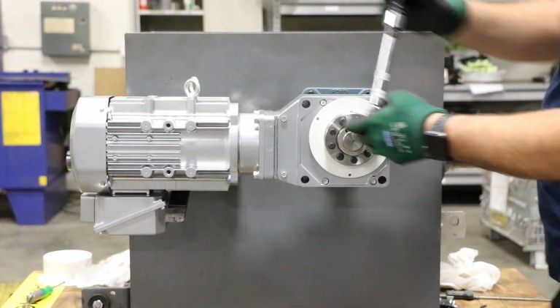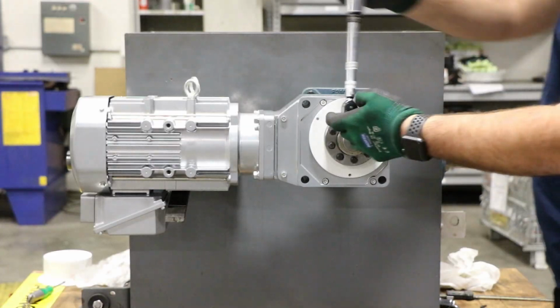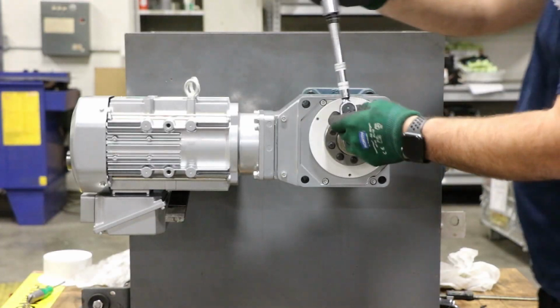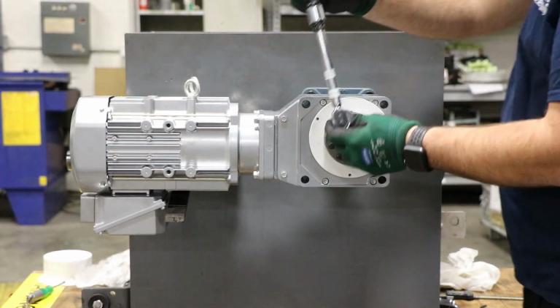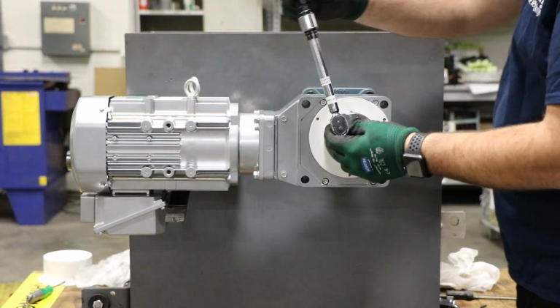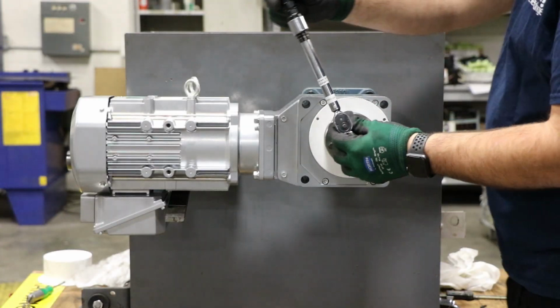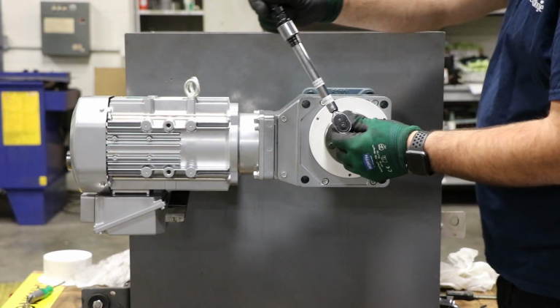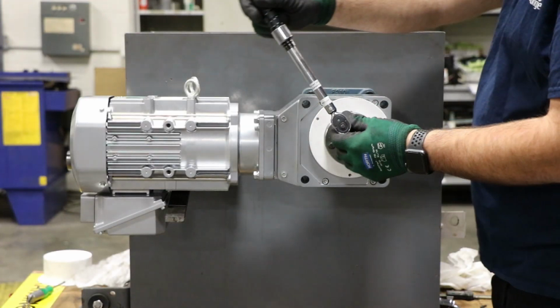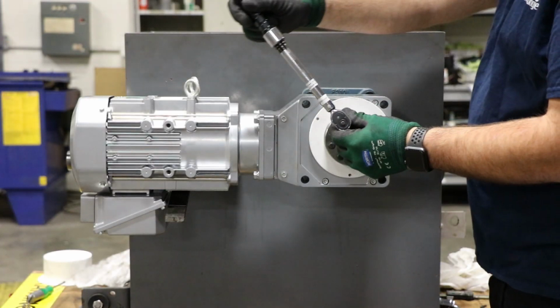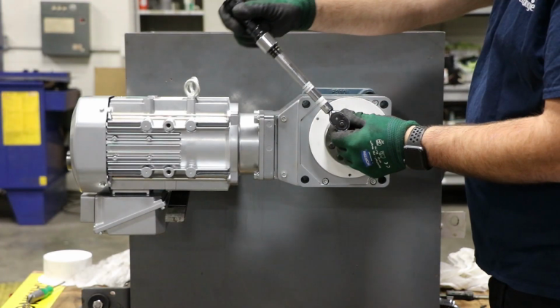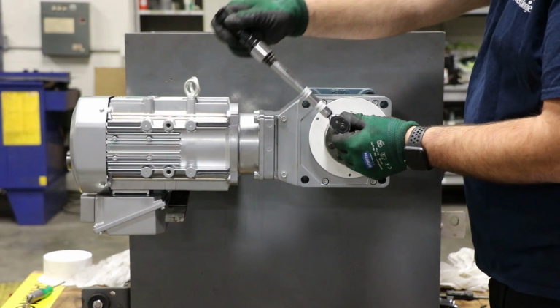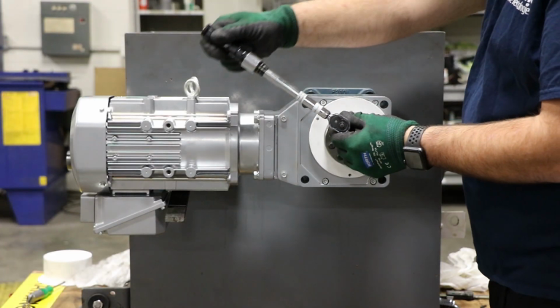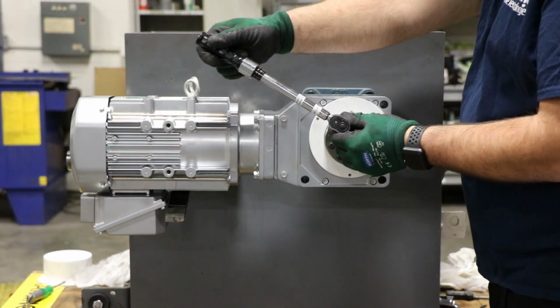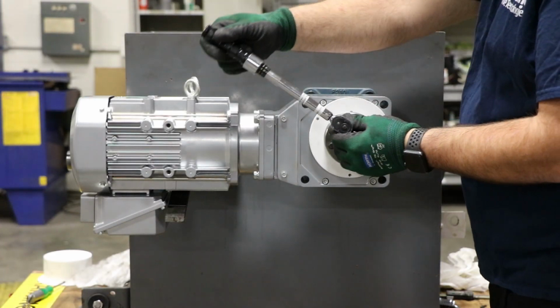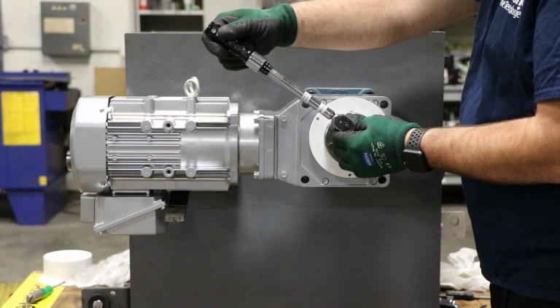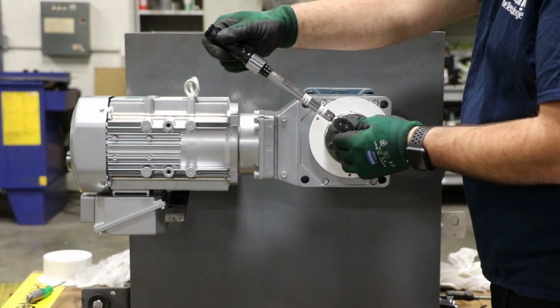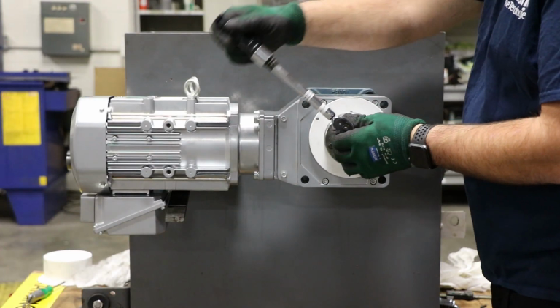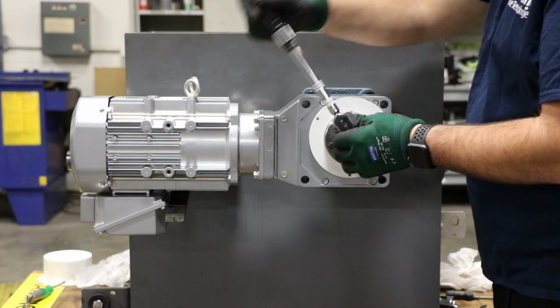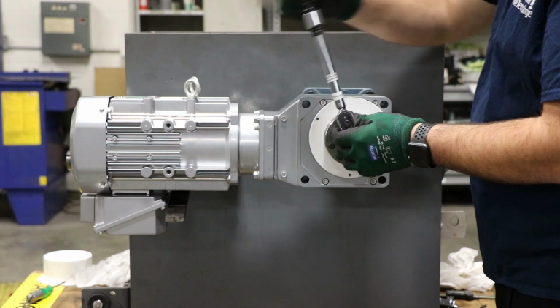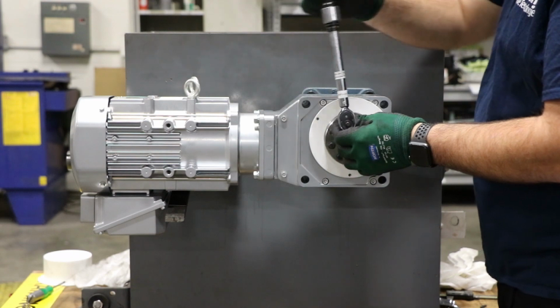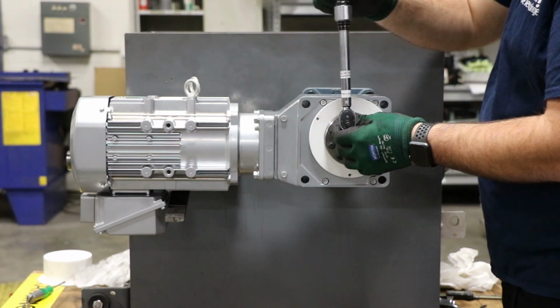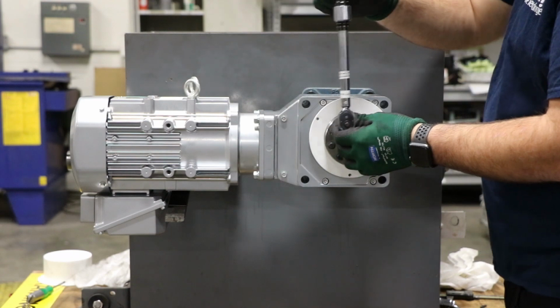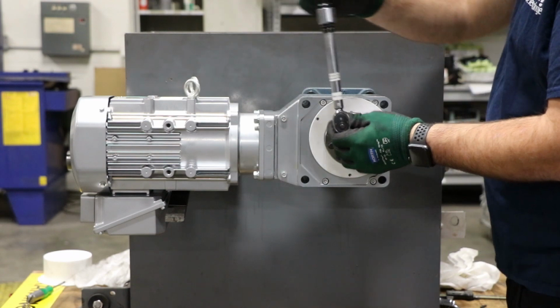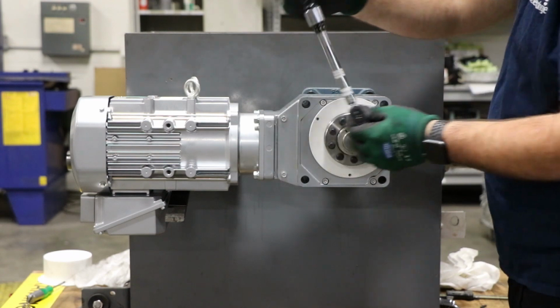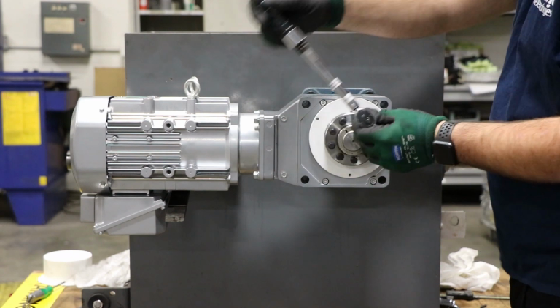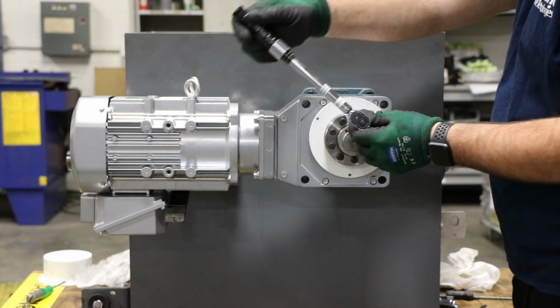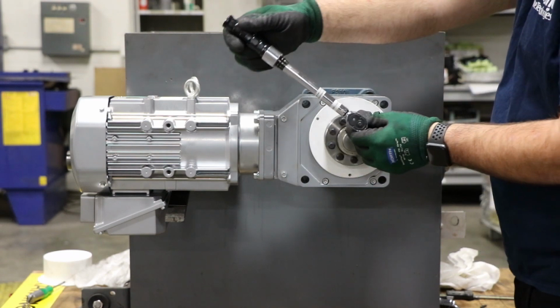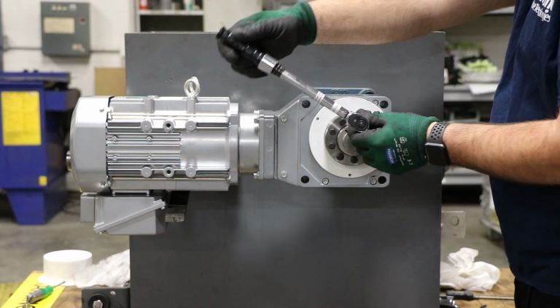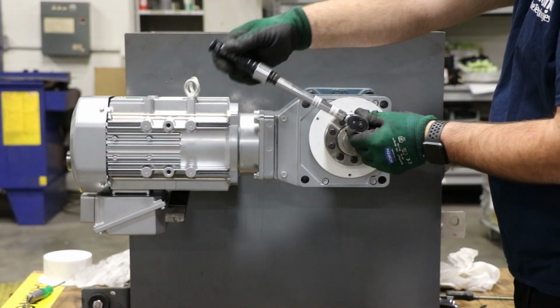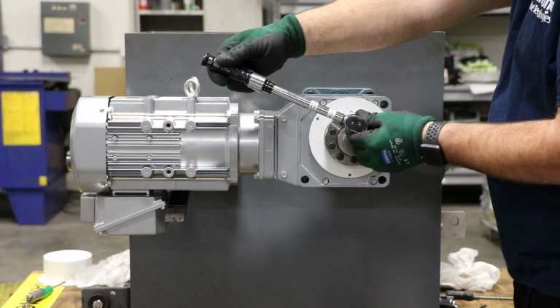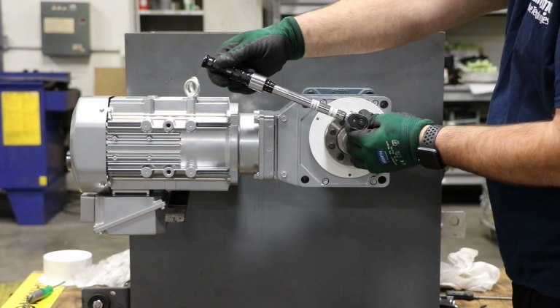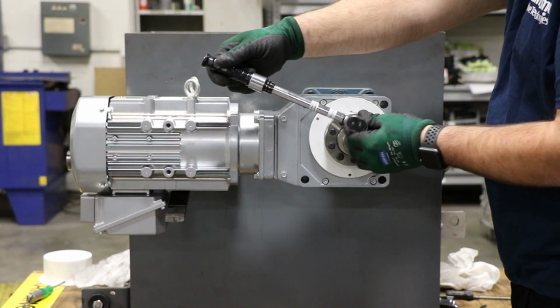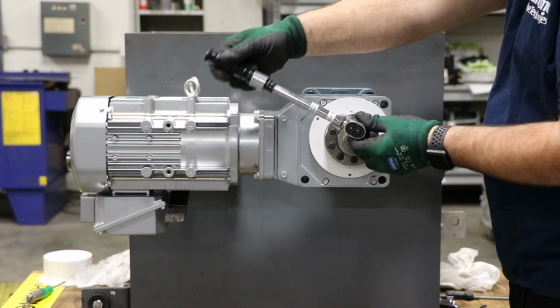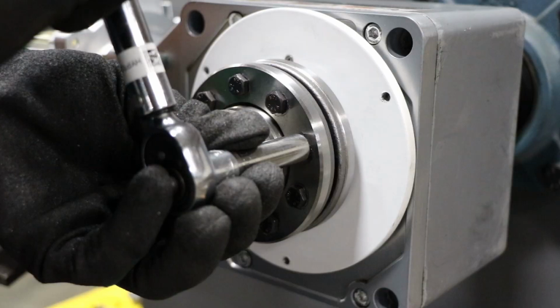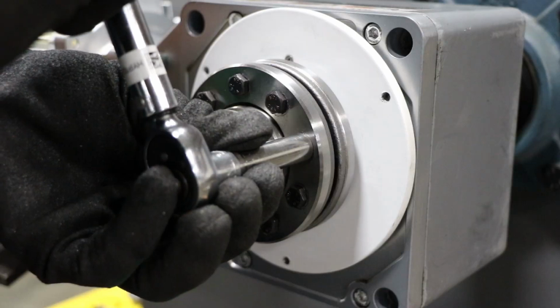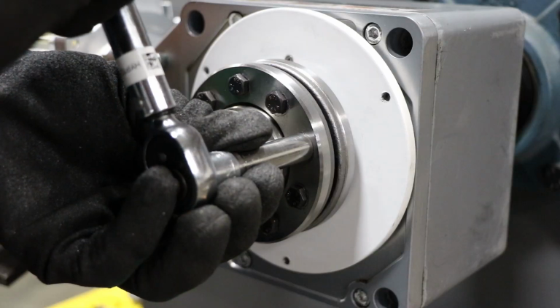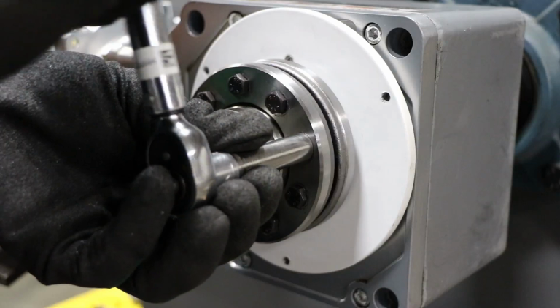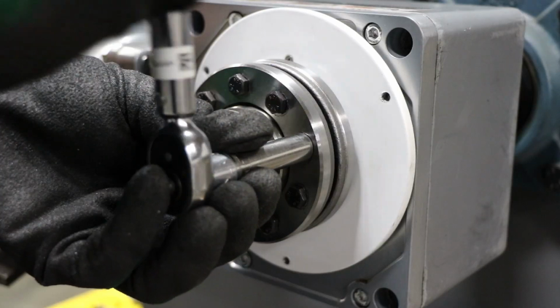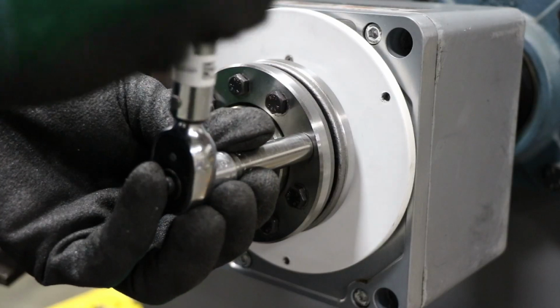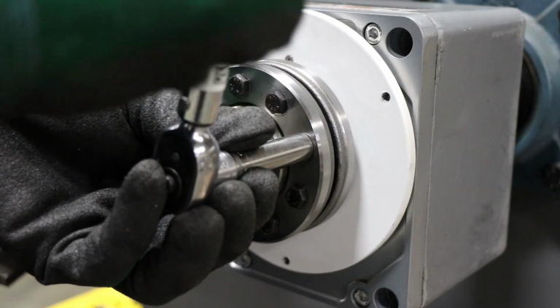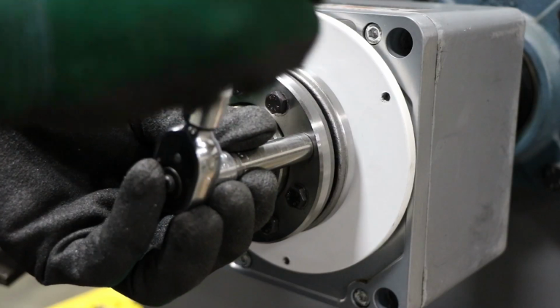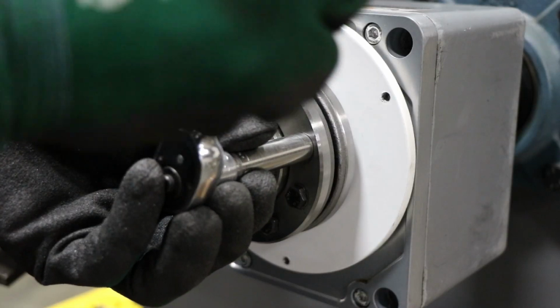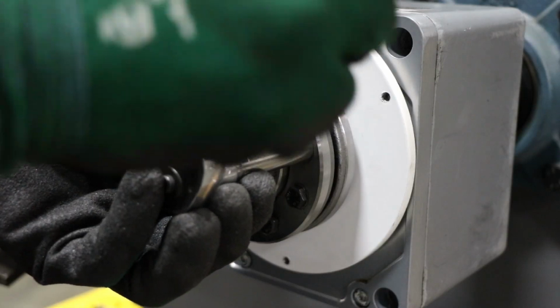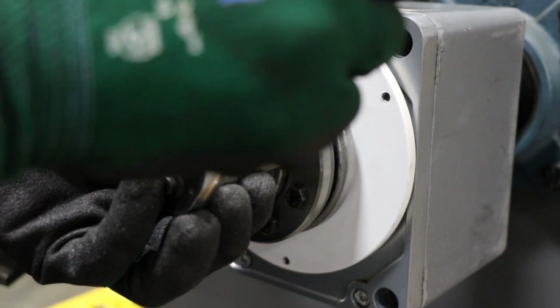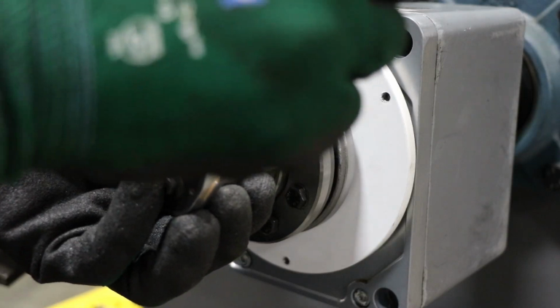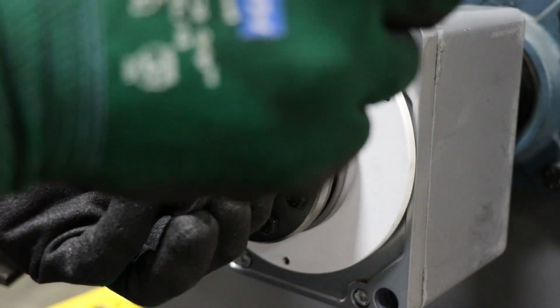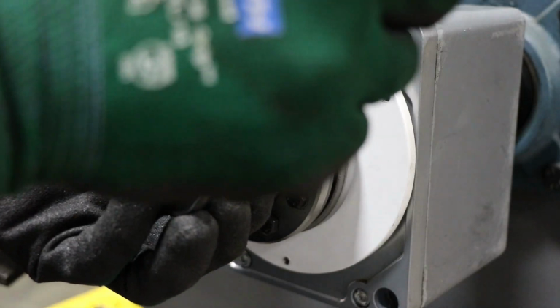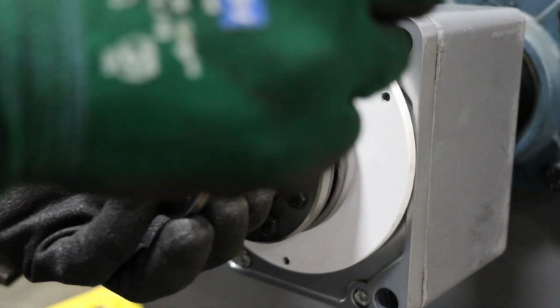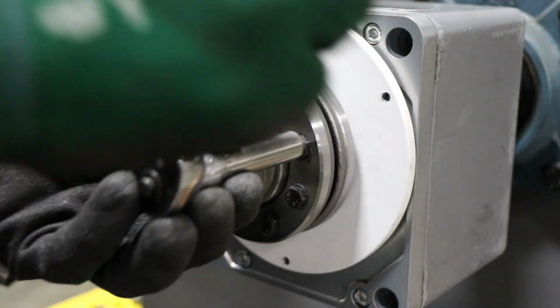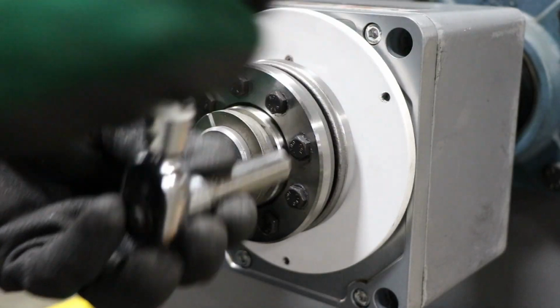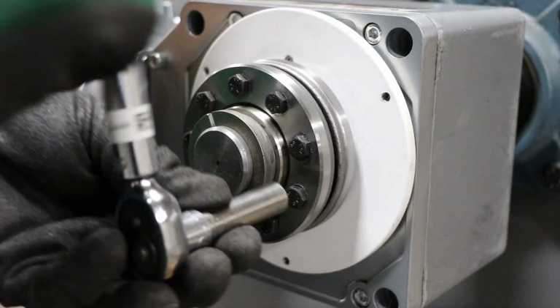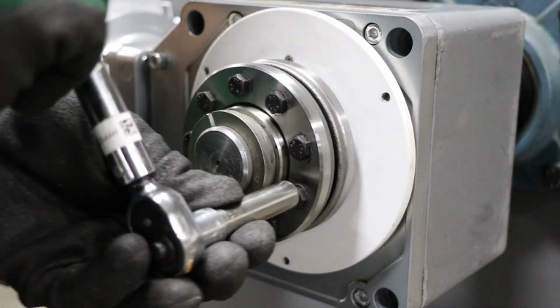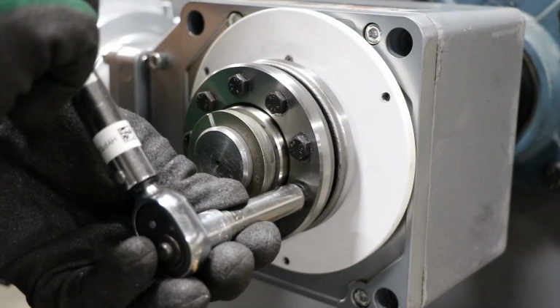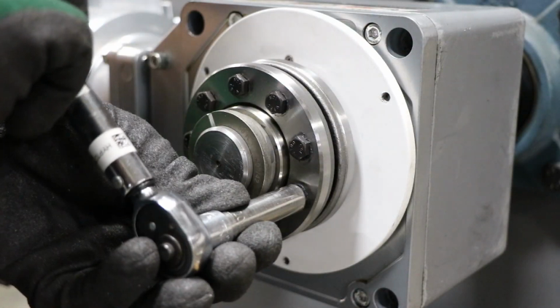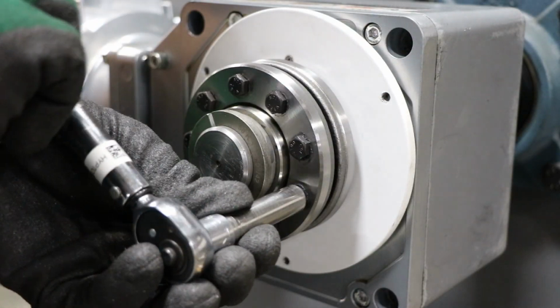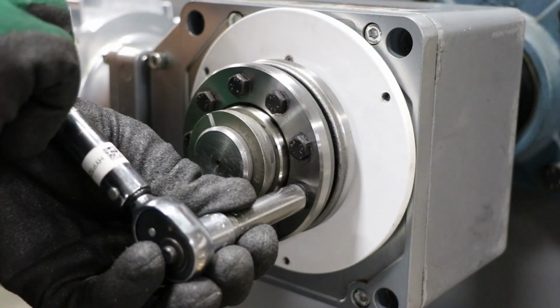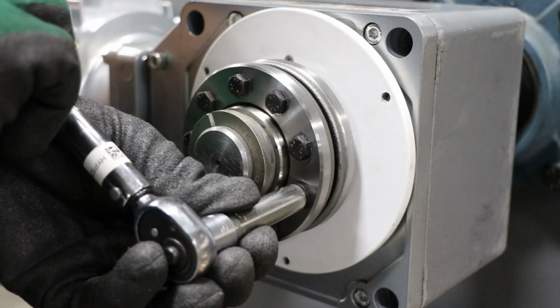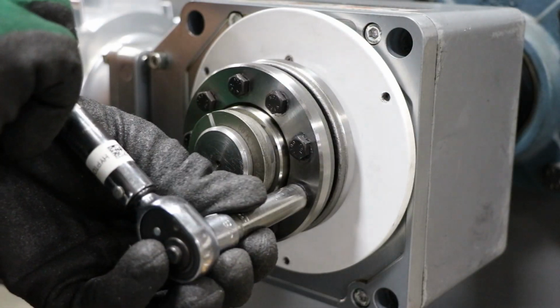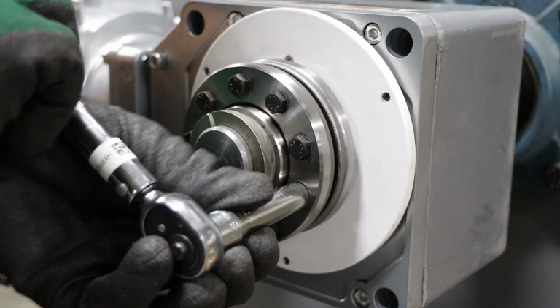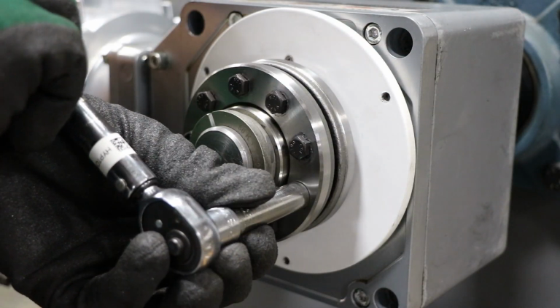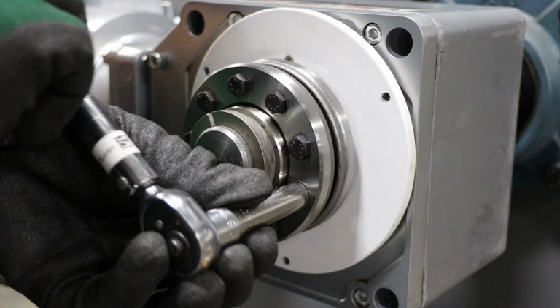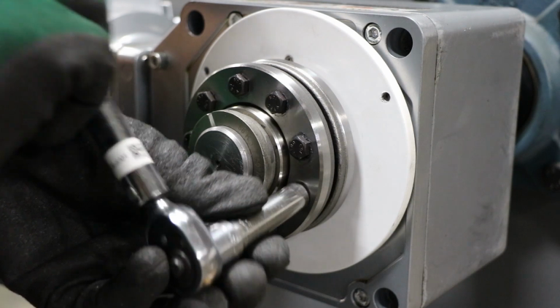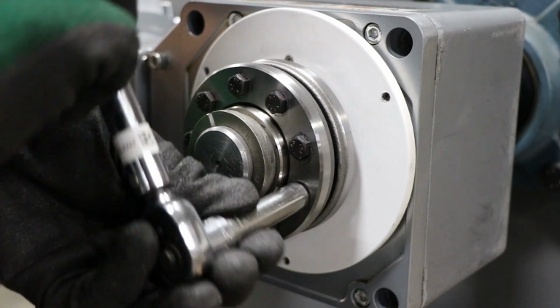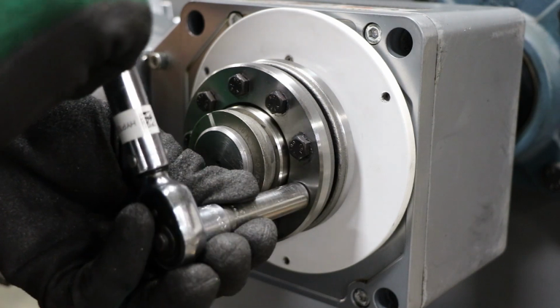Next, using the same circular pattern, you'll set the shrink disc to its proper torque. This torque is also outlined in the O&M manual for the EZ-Grip.